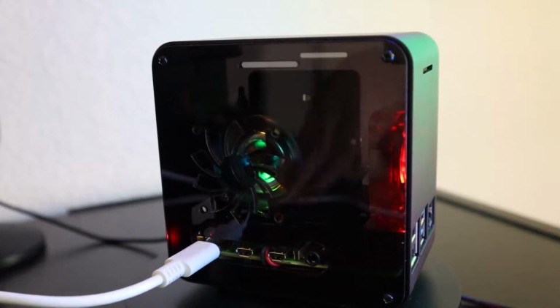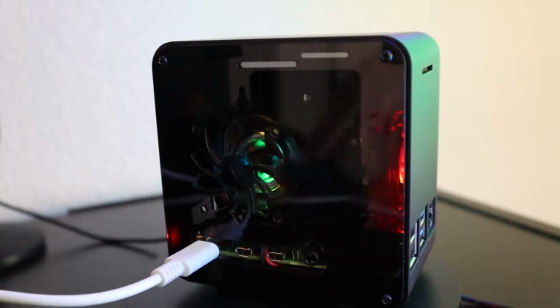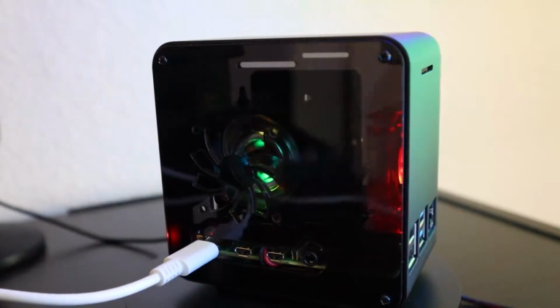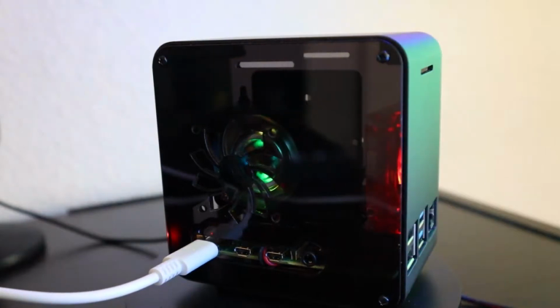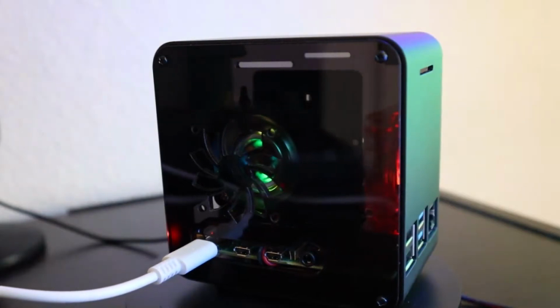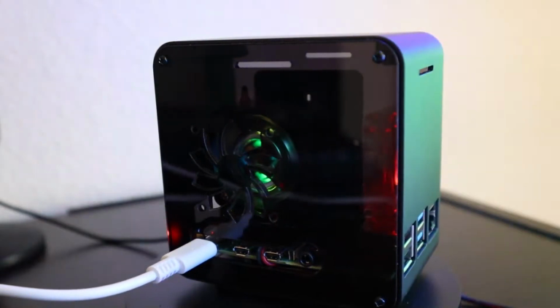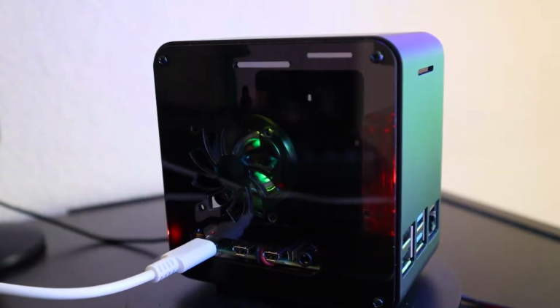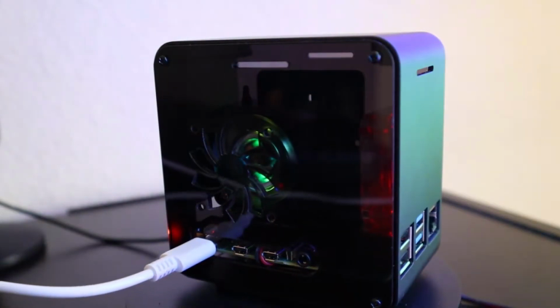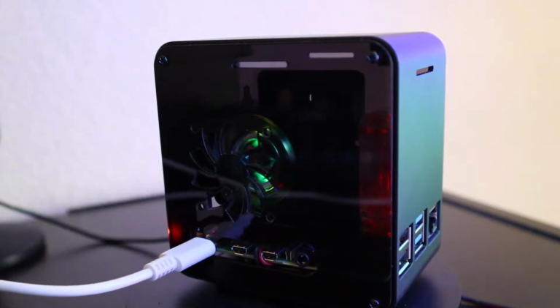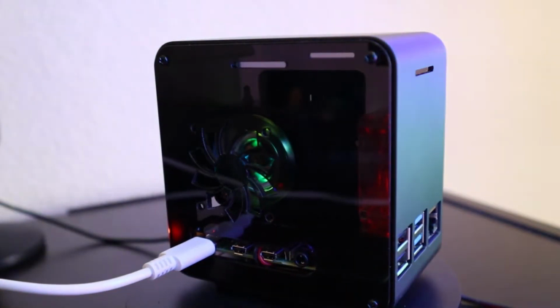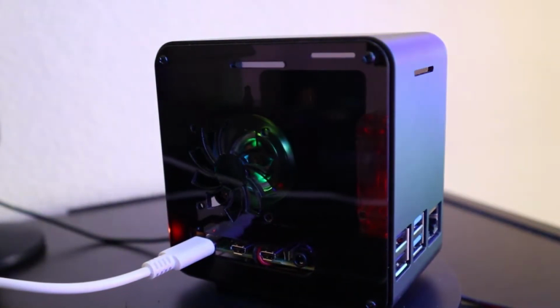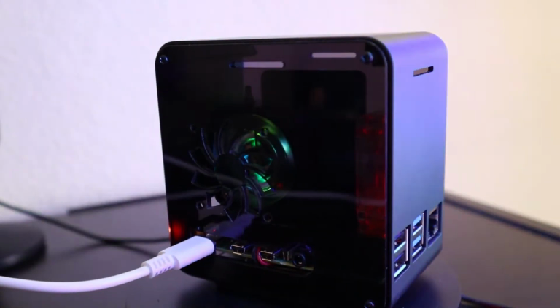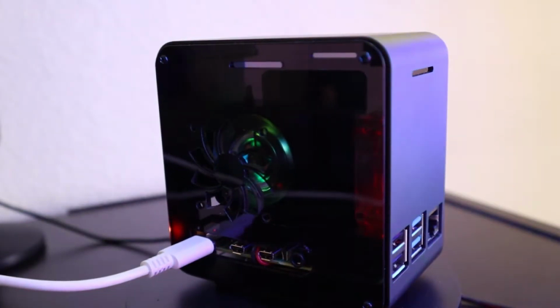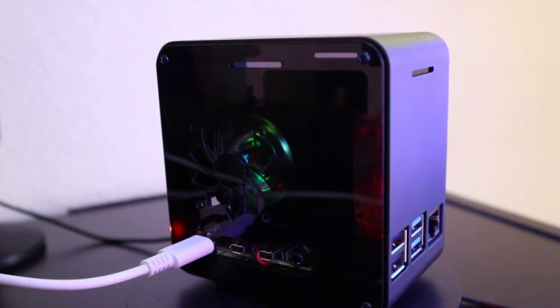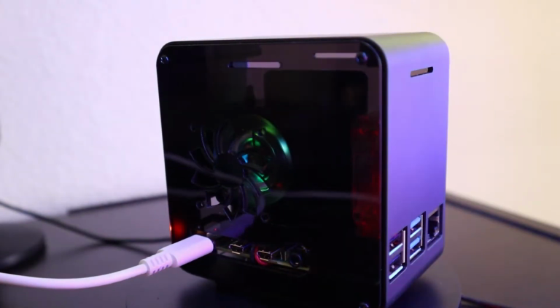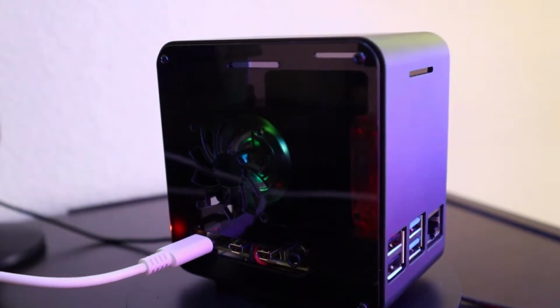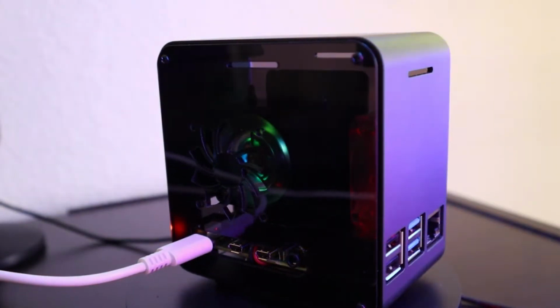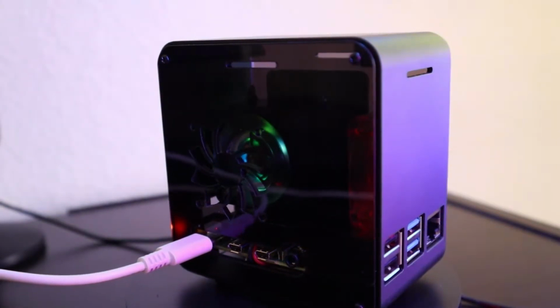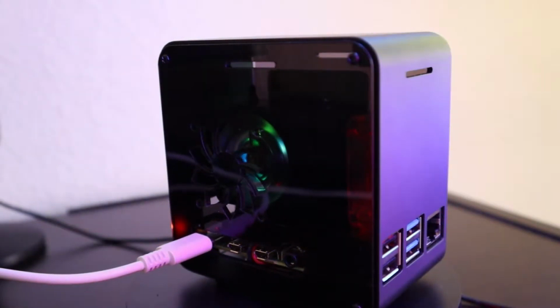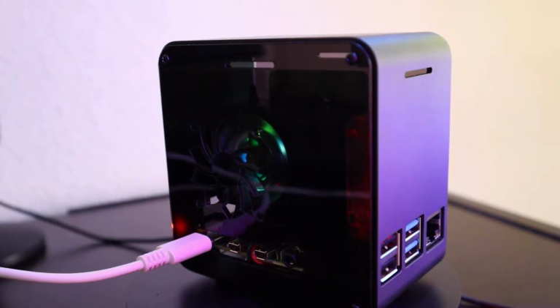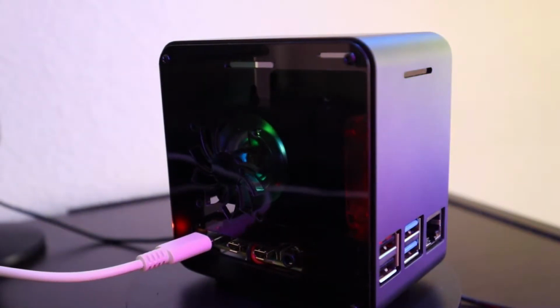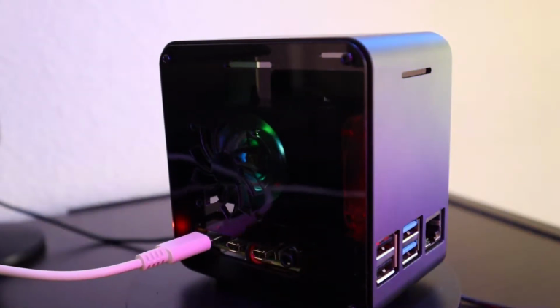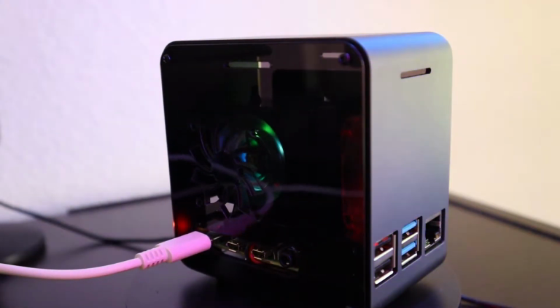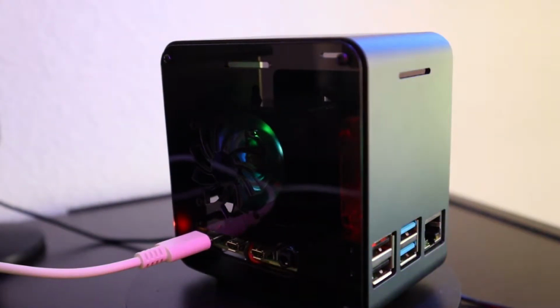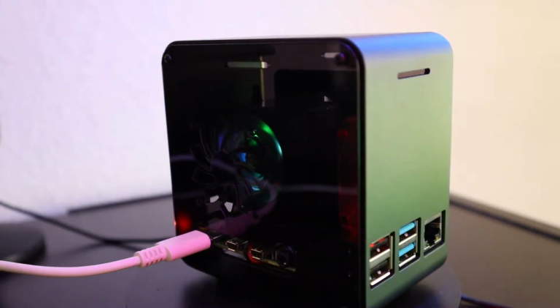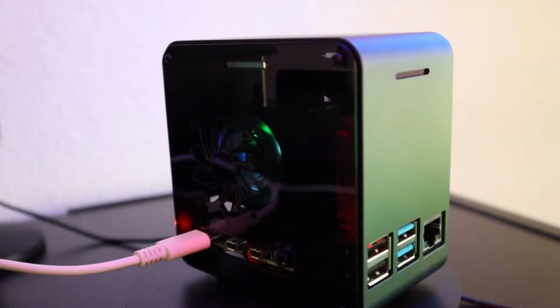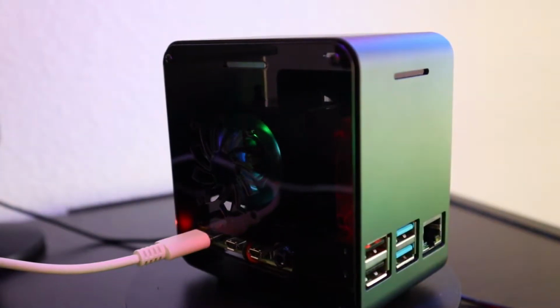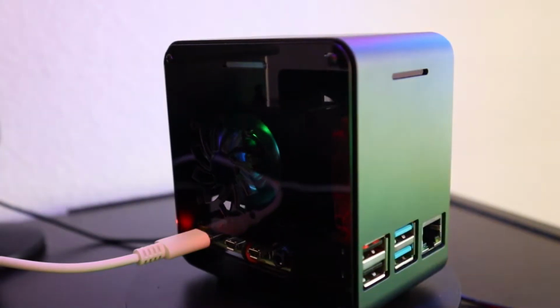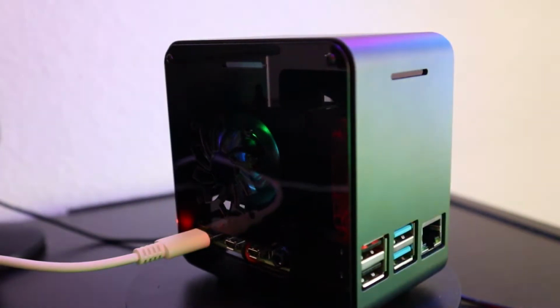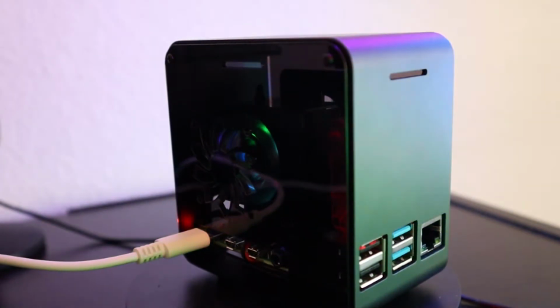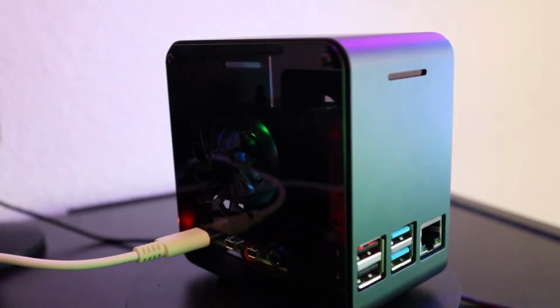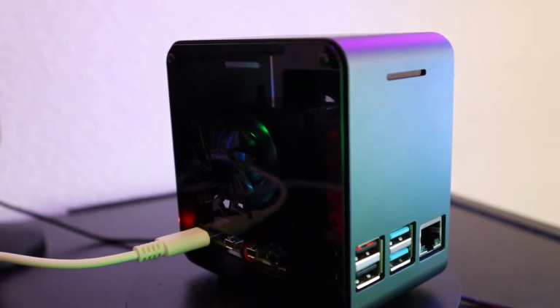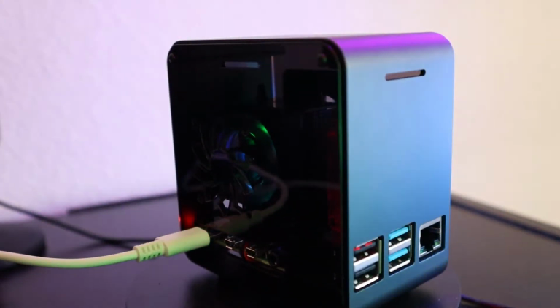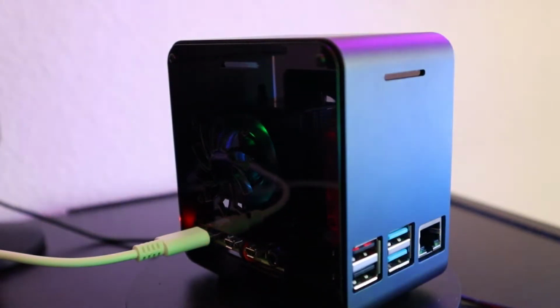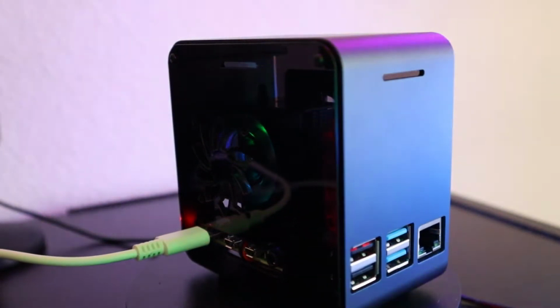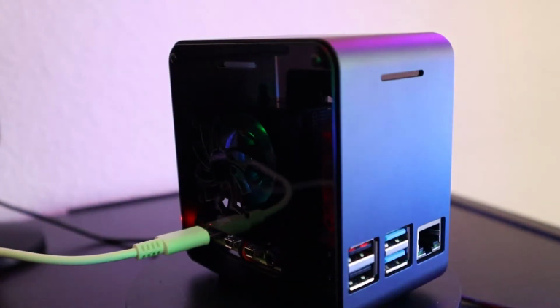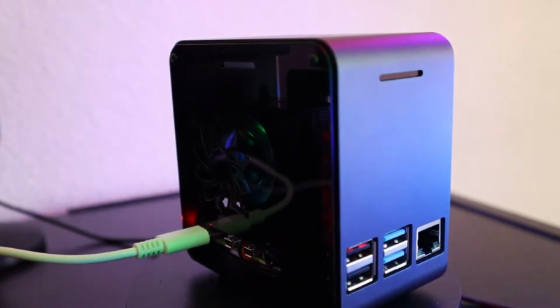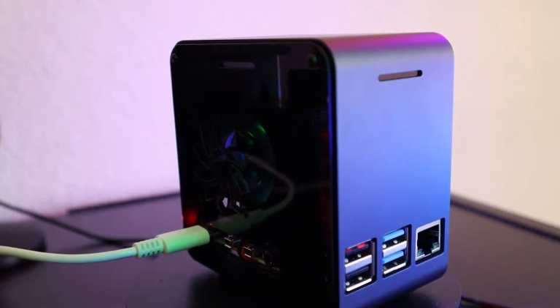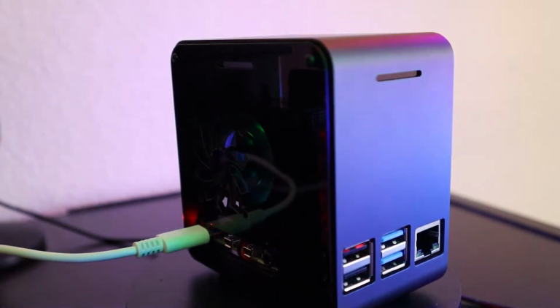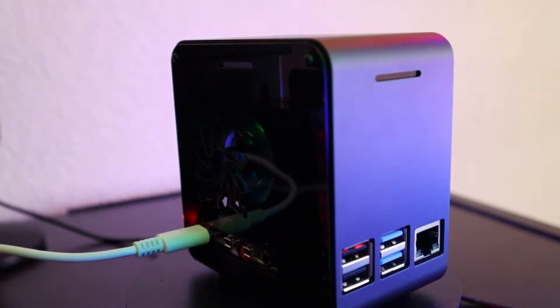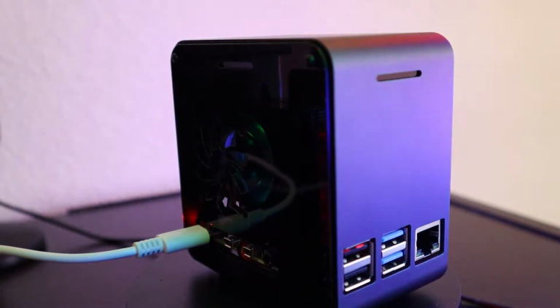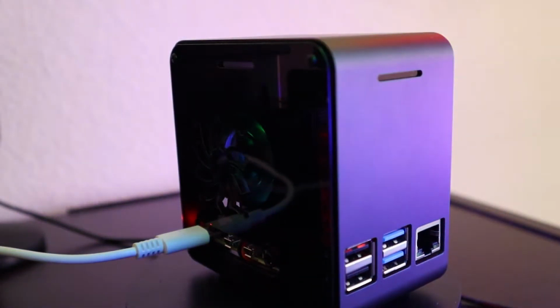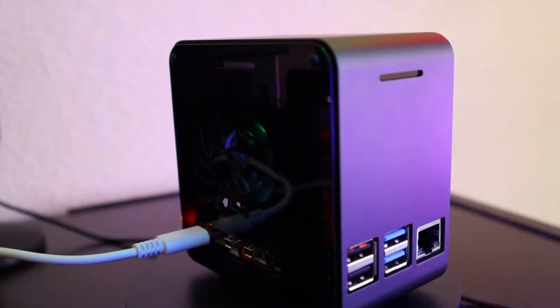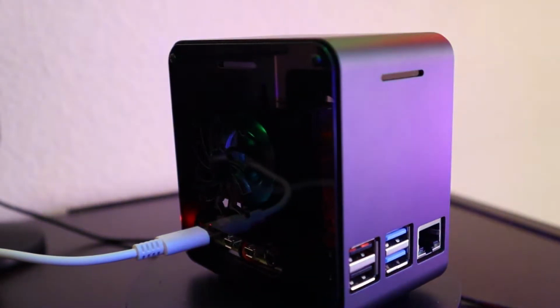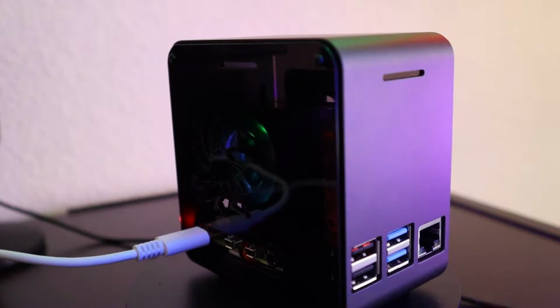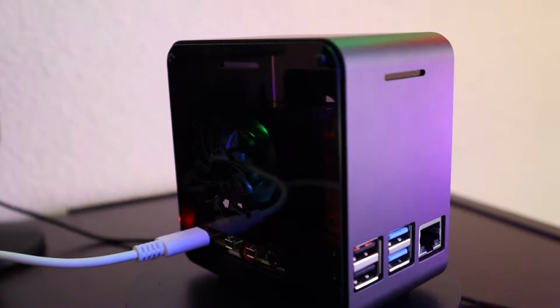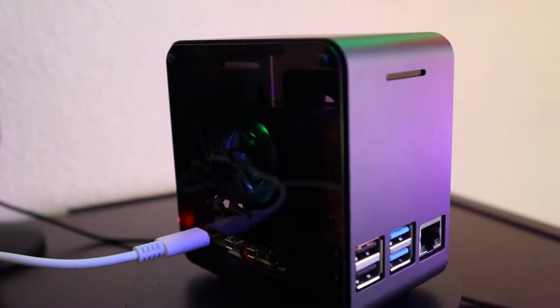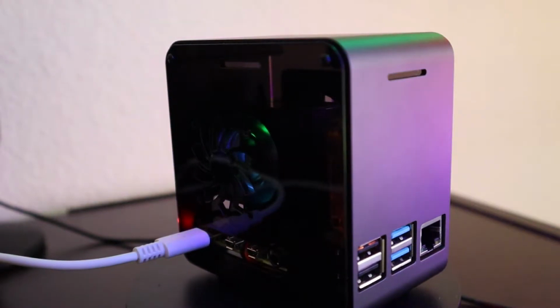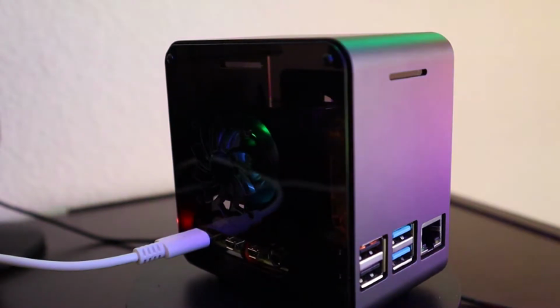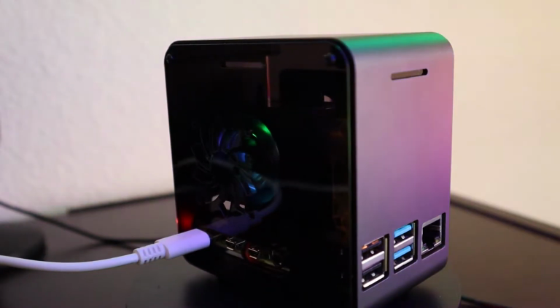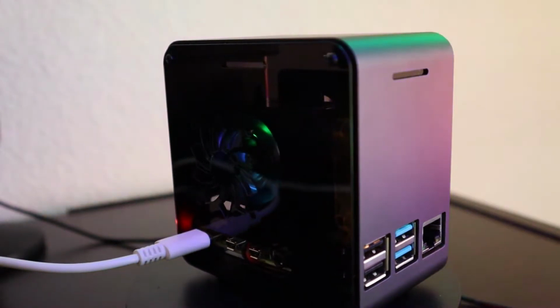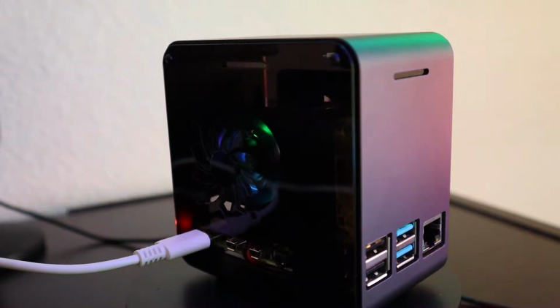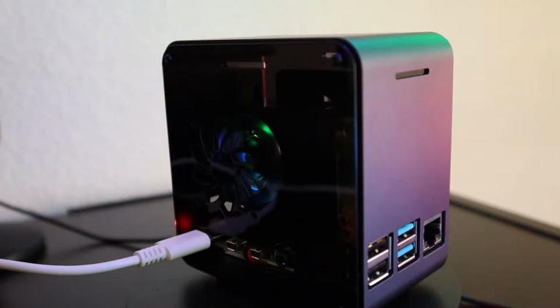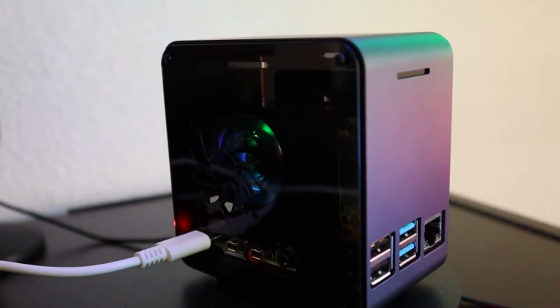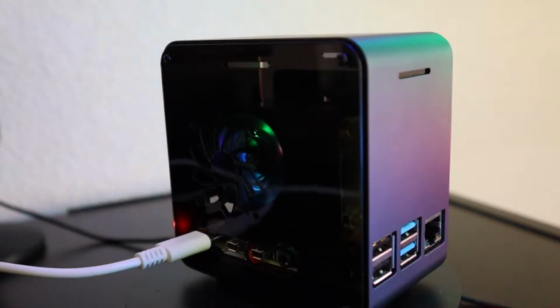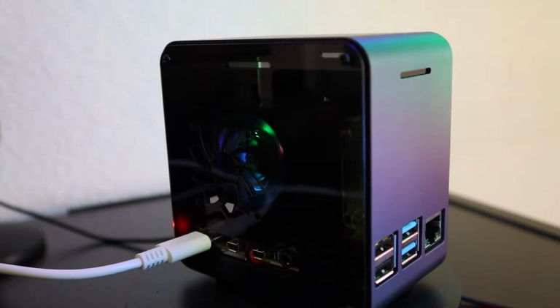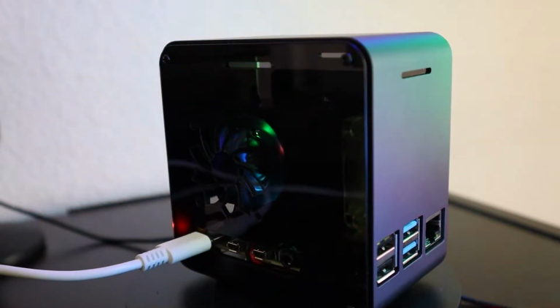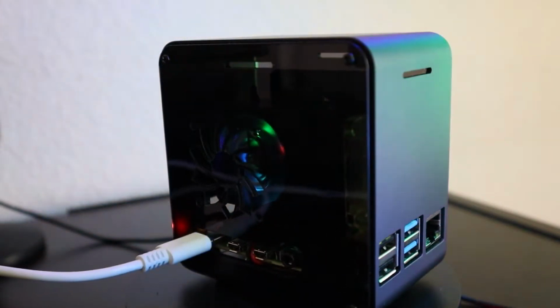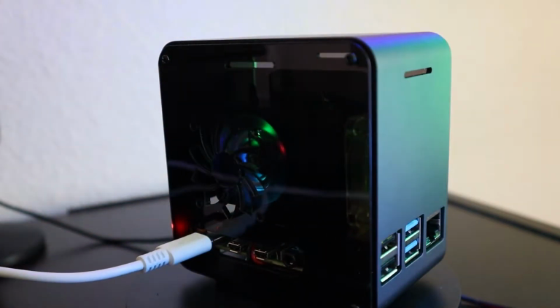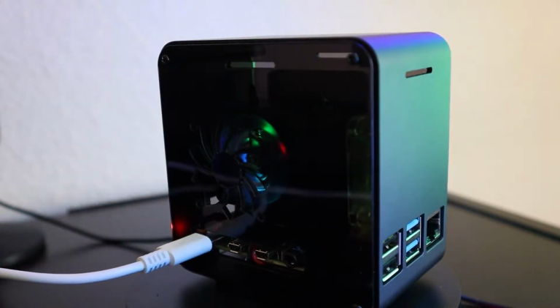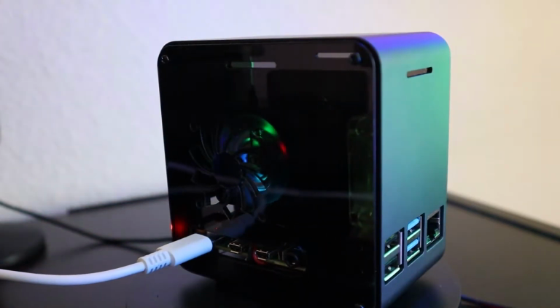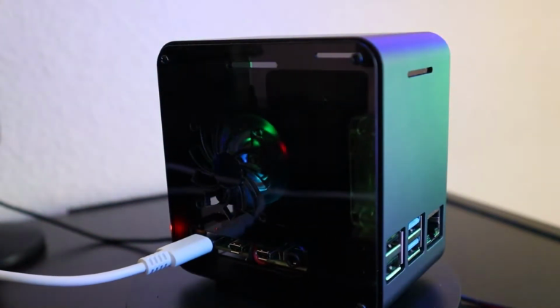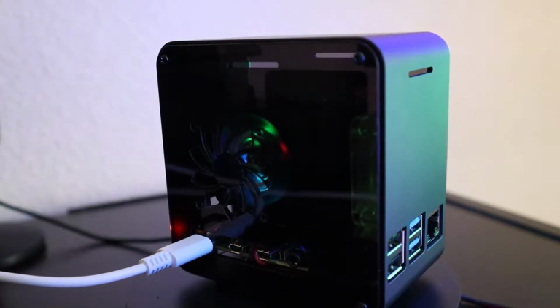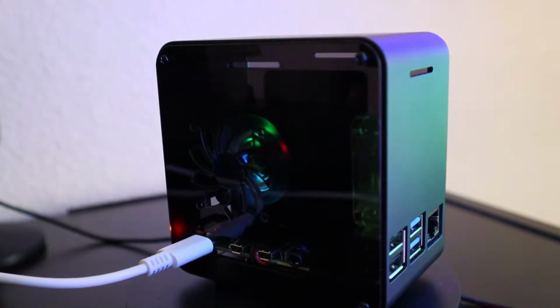What's going on everyone, today in this video we'll talk about the Raspberry Pi Ice Tower and how we can put it in this case, so stay tuned!